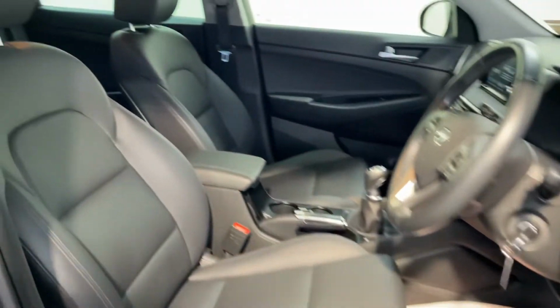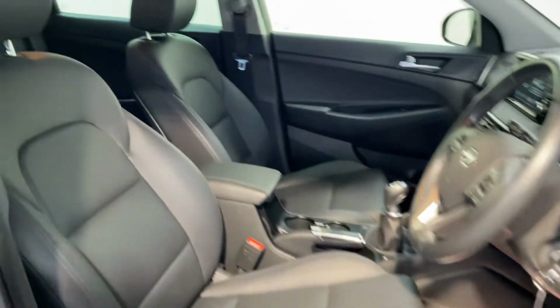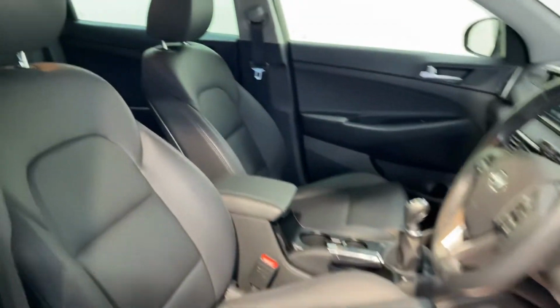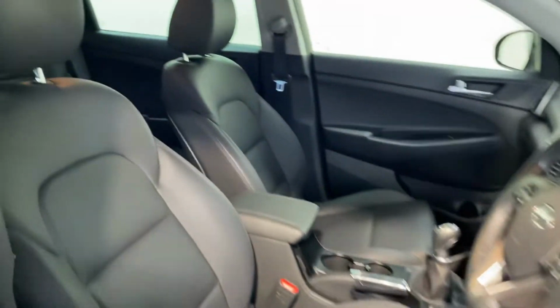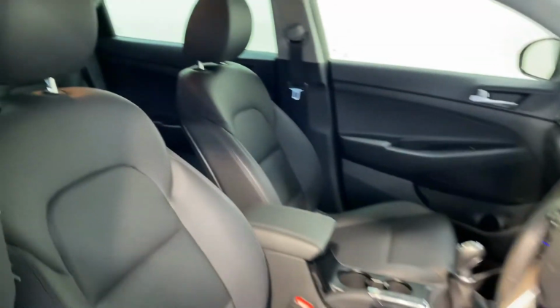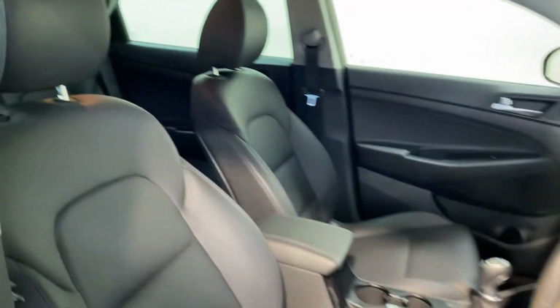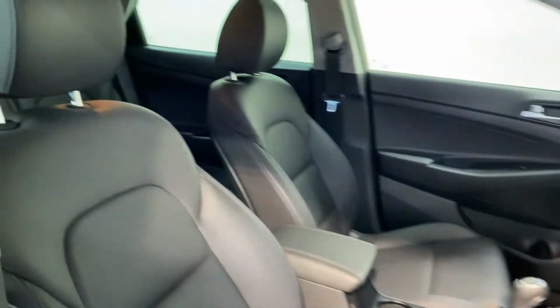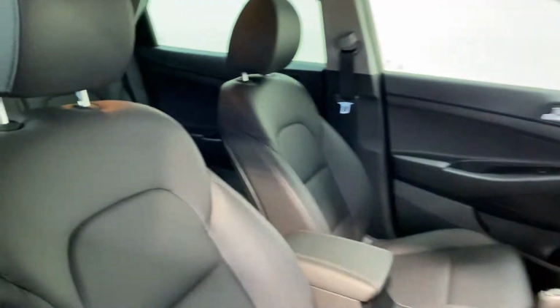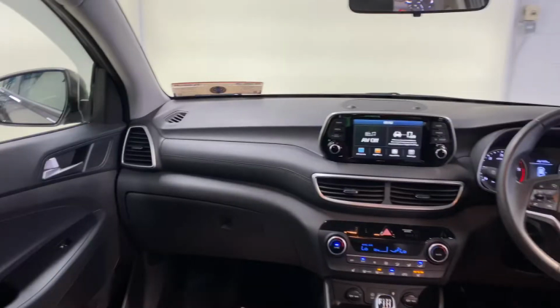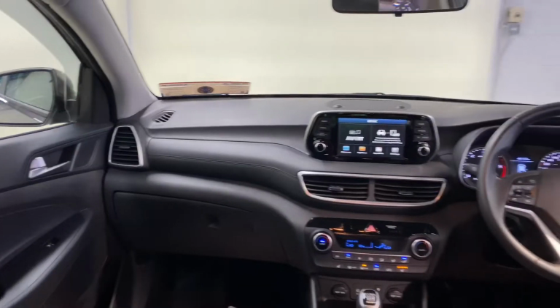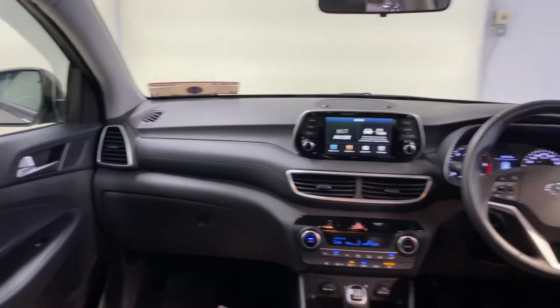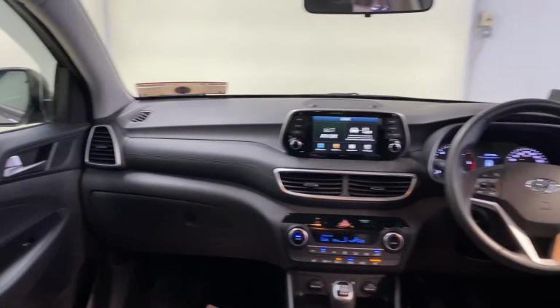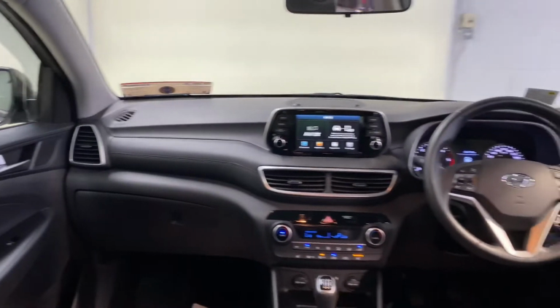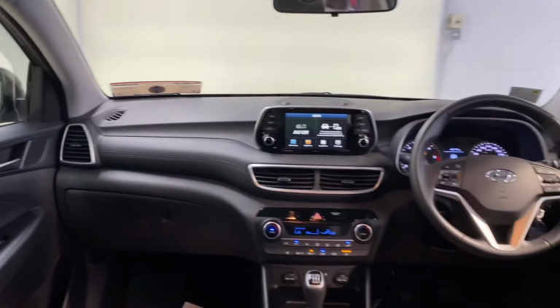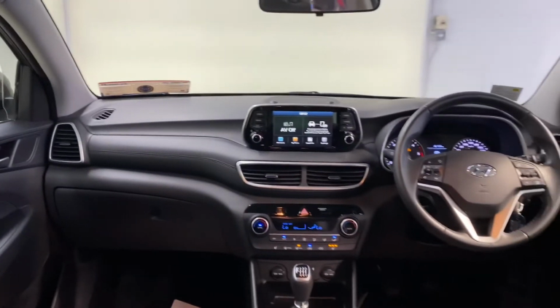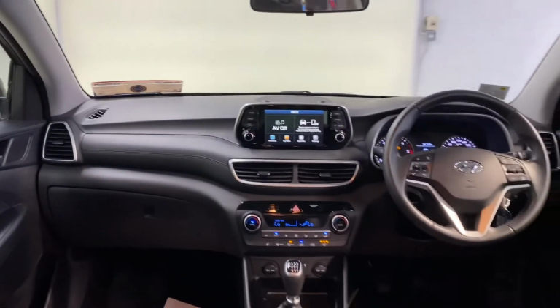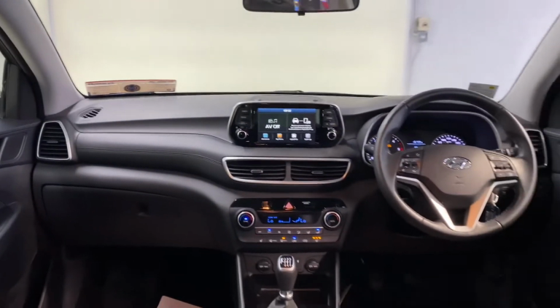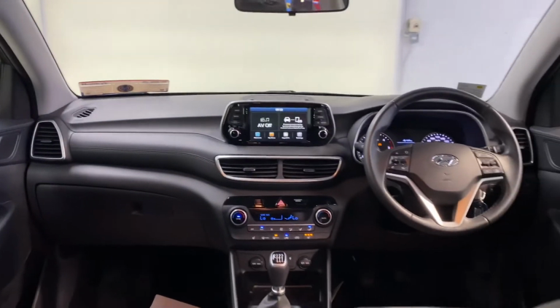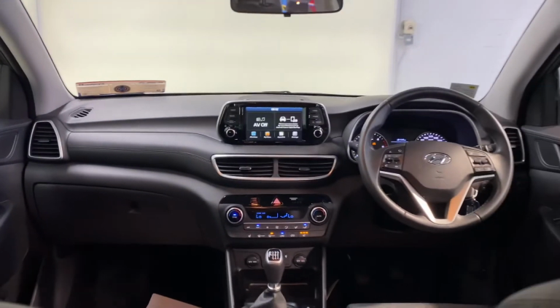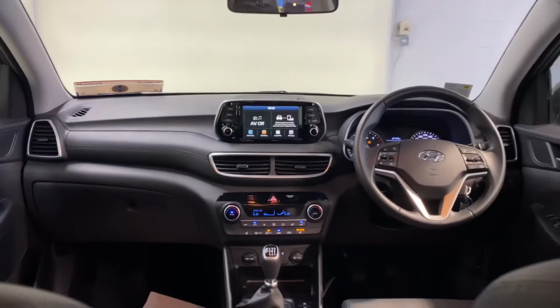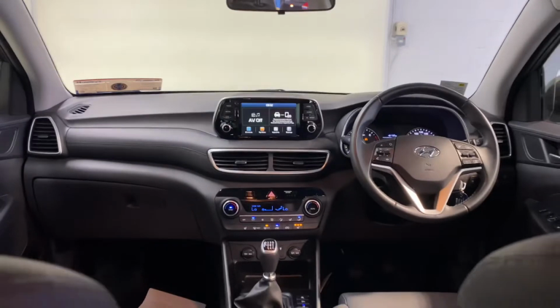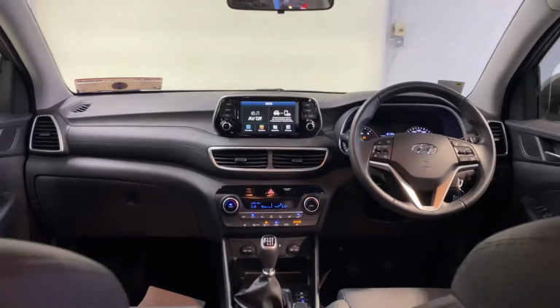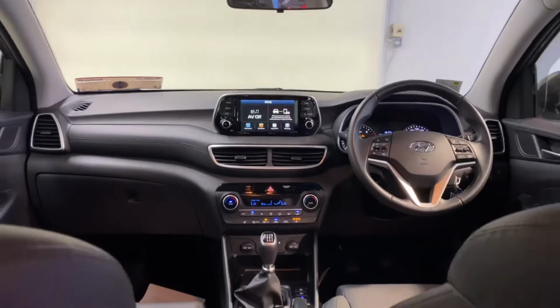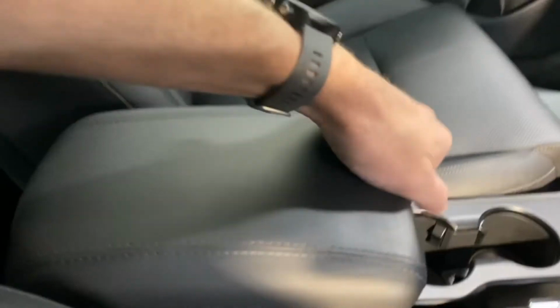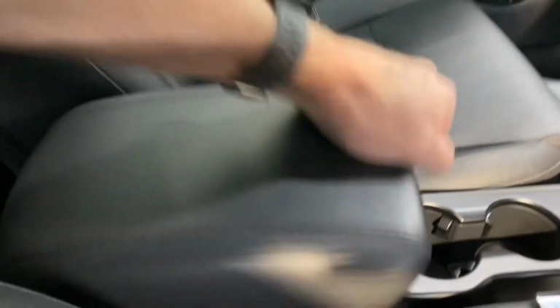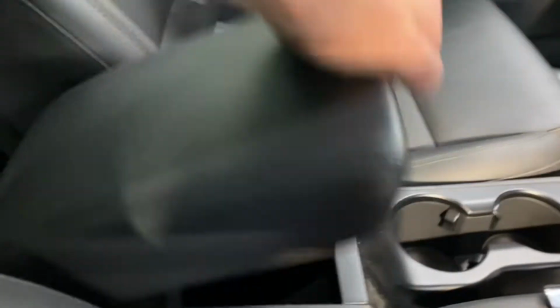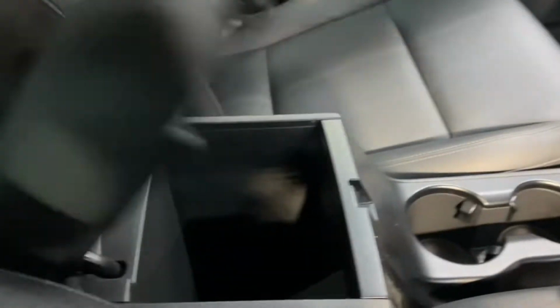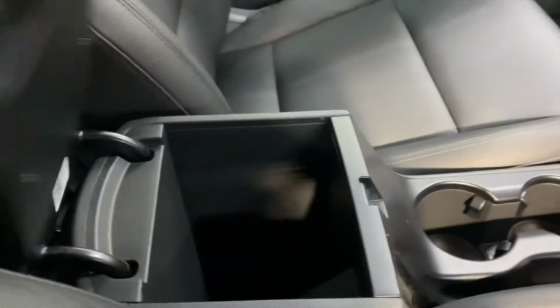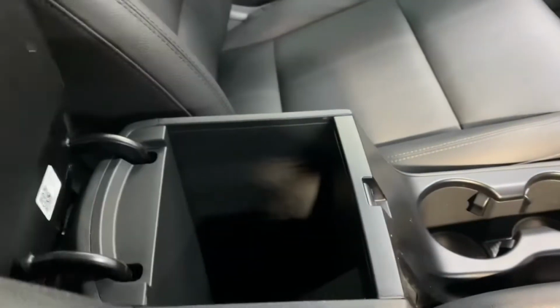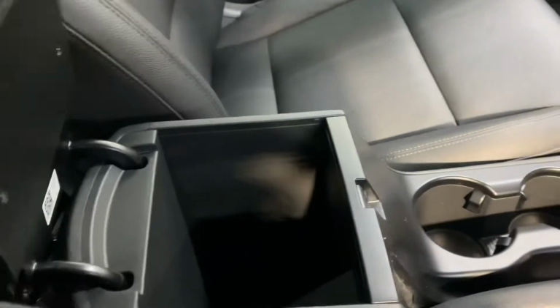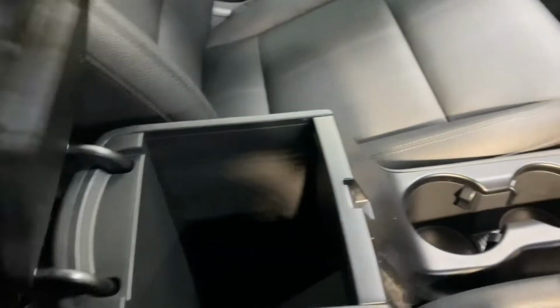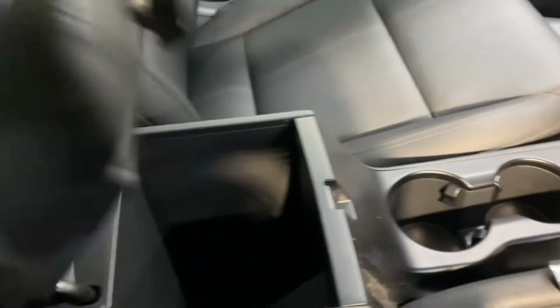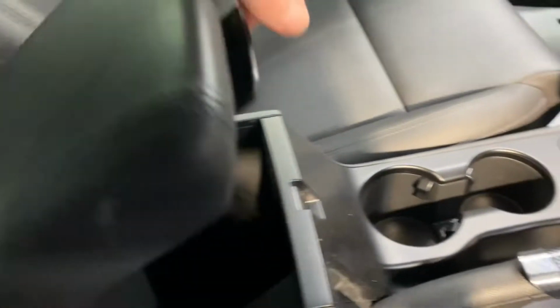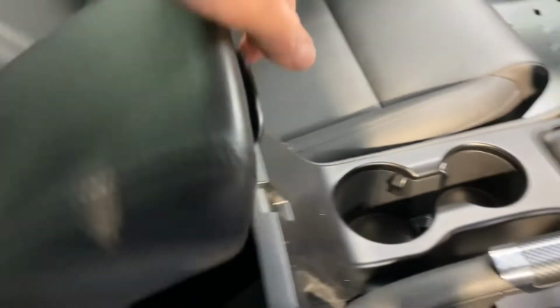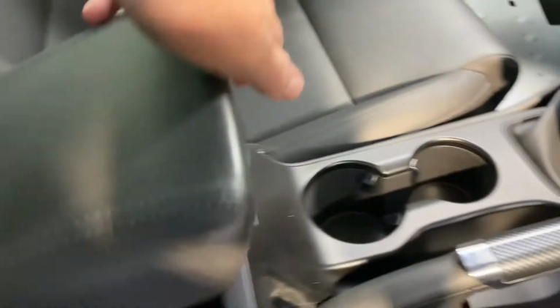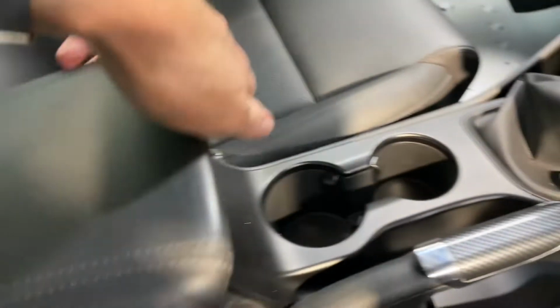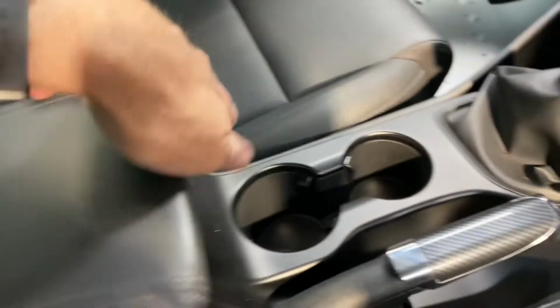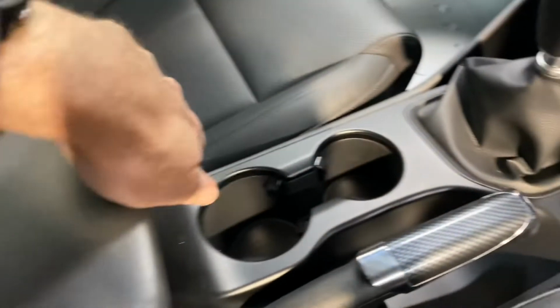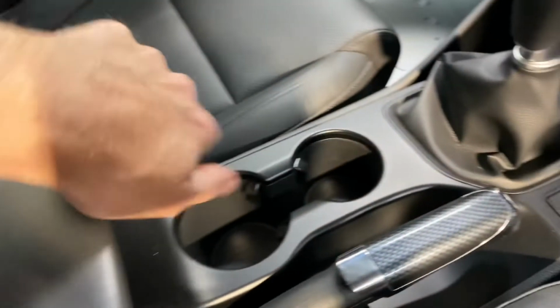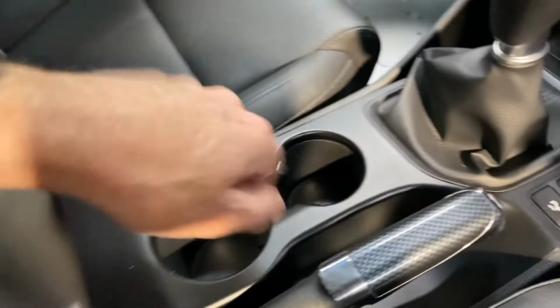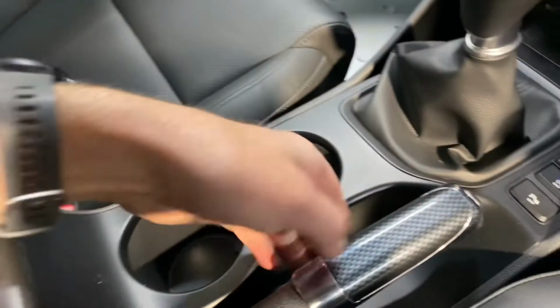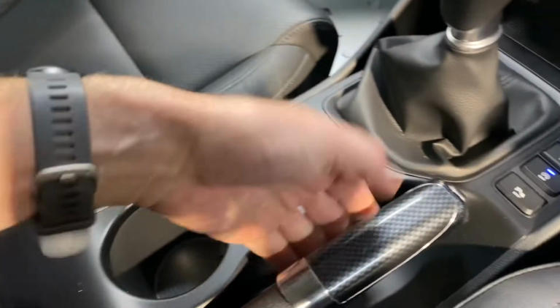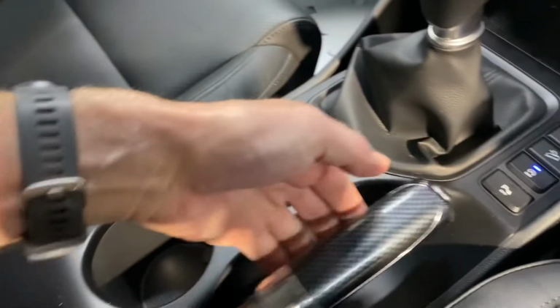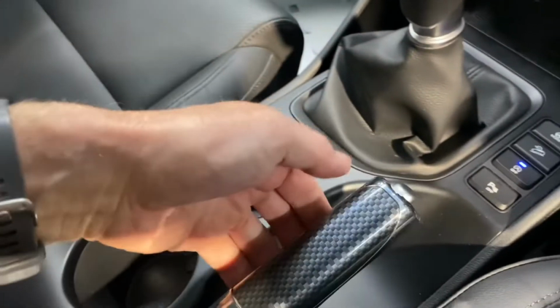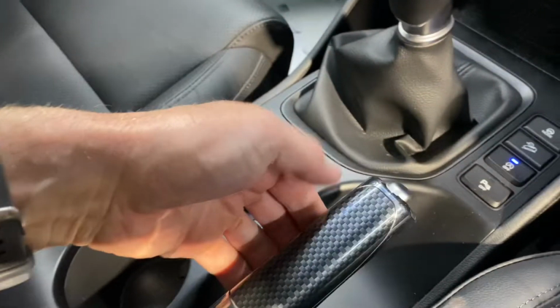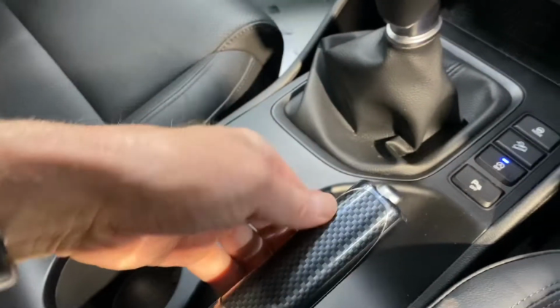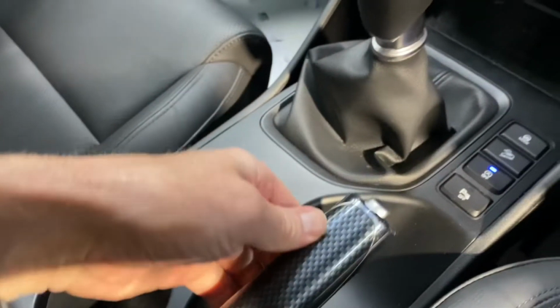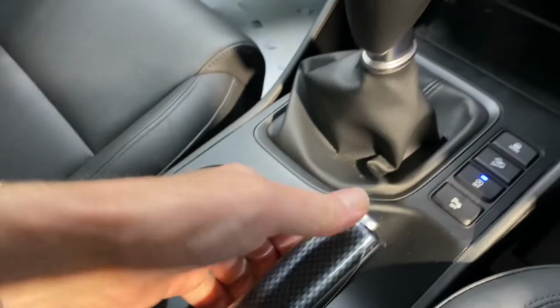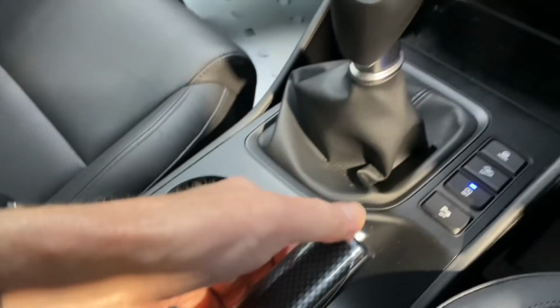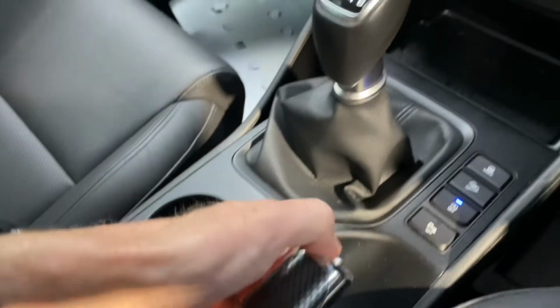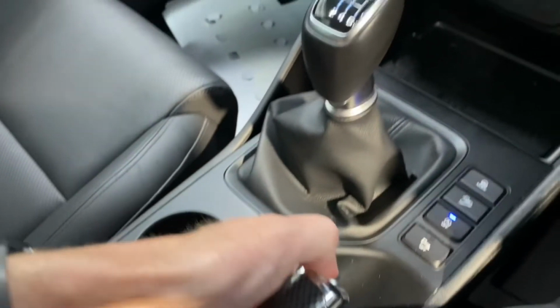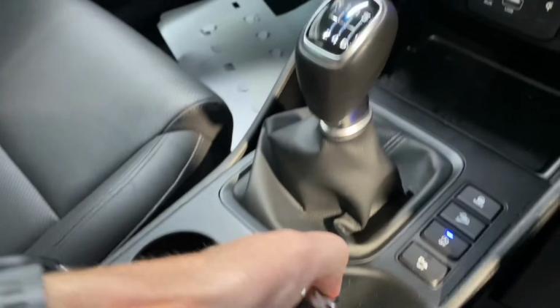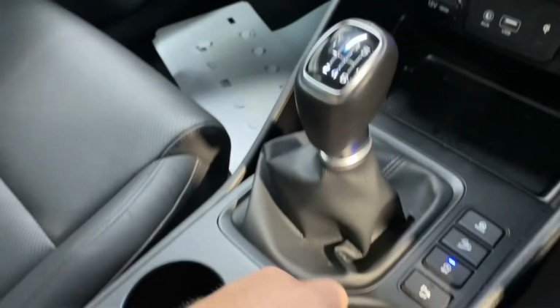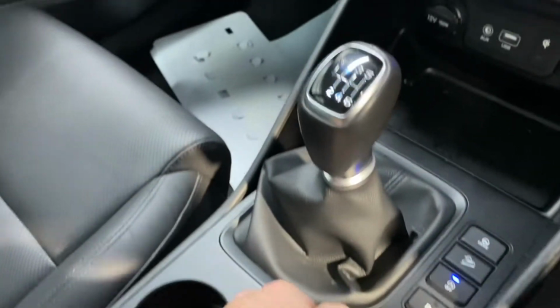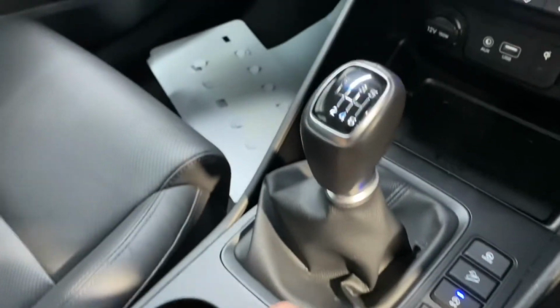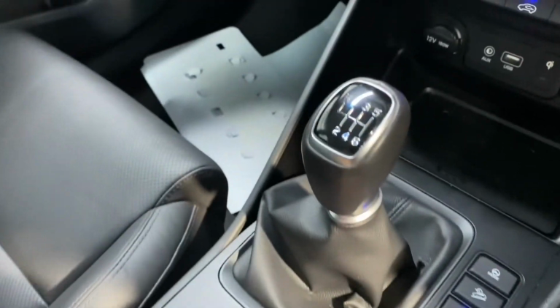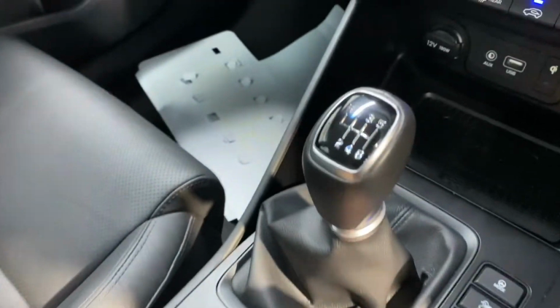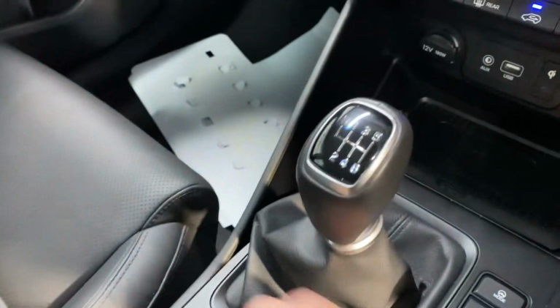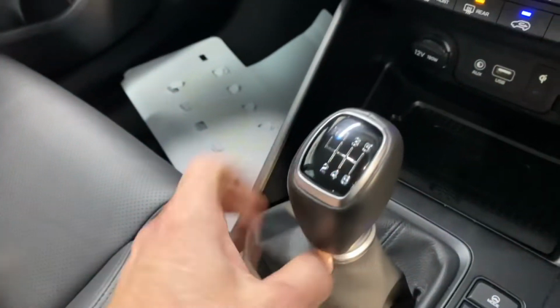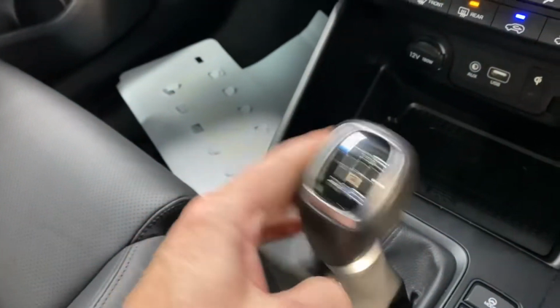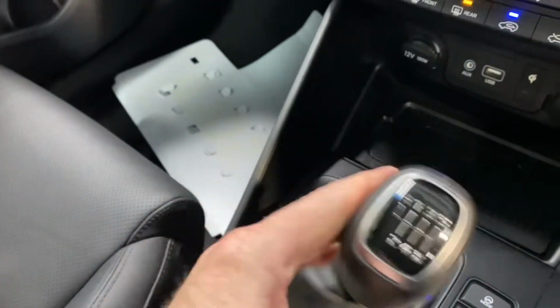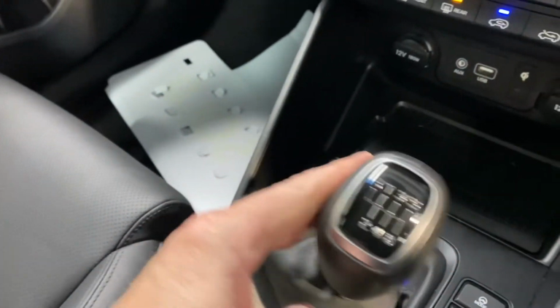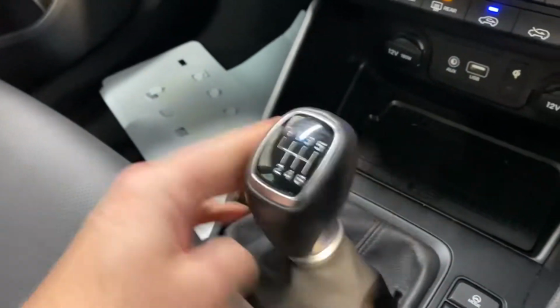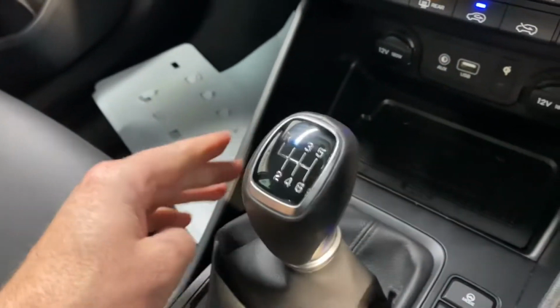This car has the 1.6 litre two-wheel drive diesel engine, comes with all your usual storage space and cup holders, and there's a 6-speed gearbox.